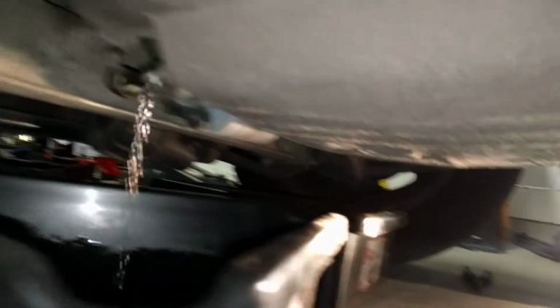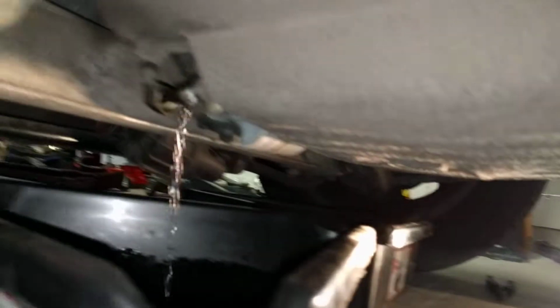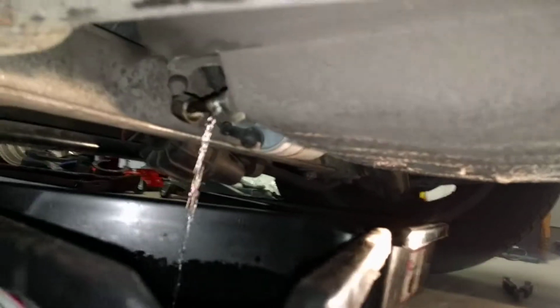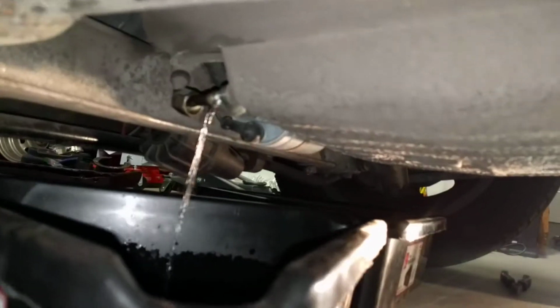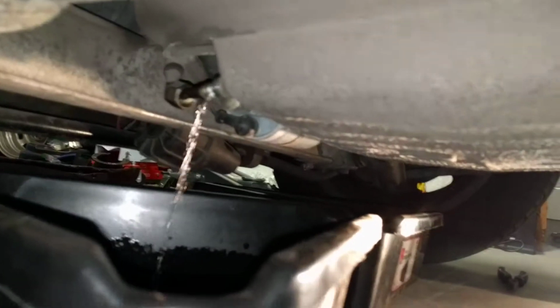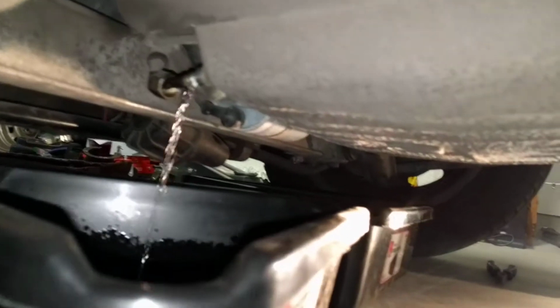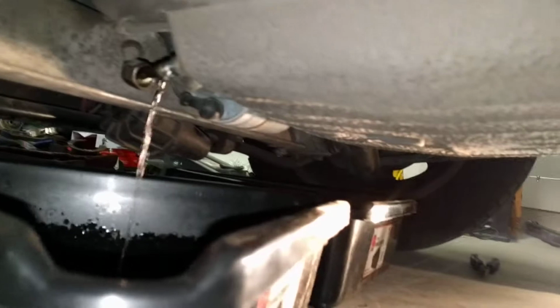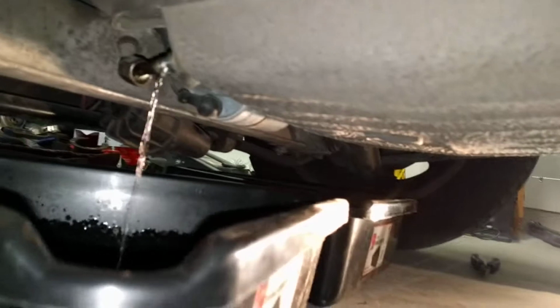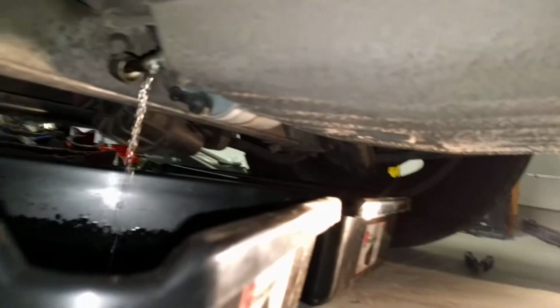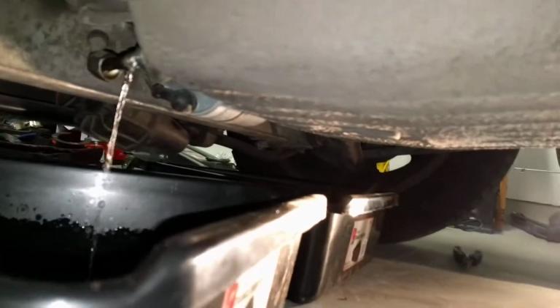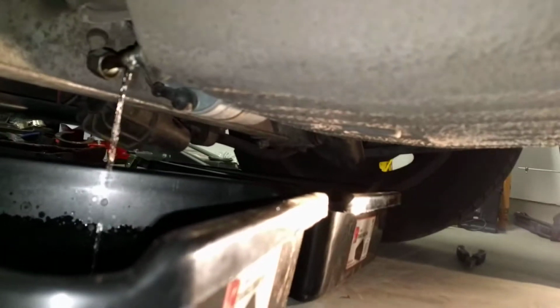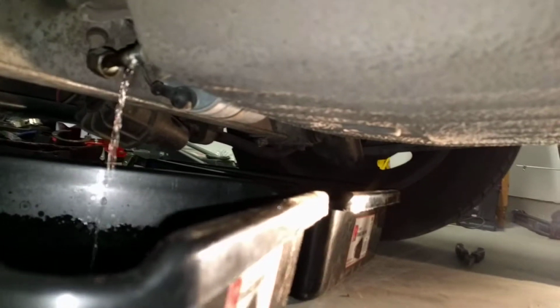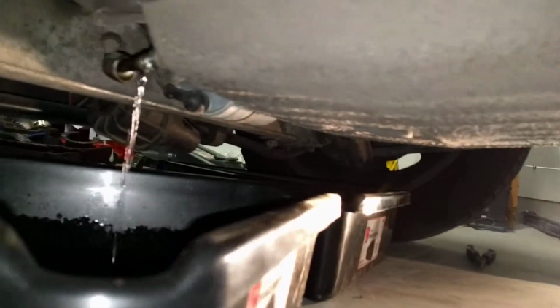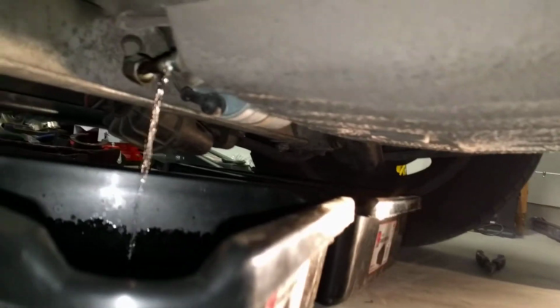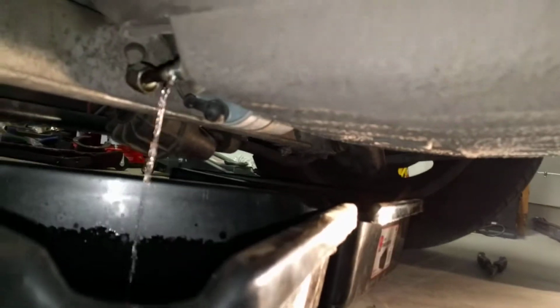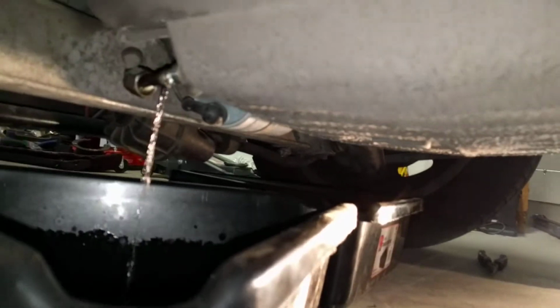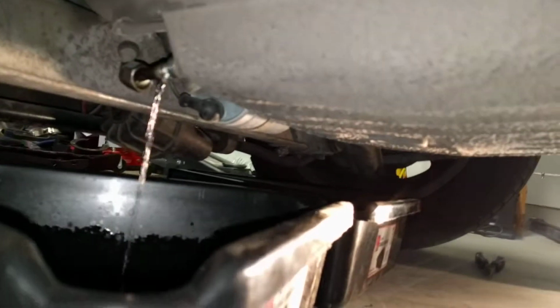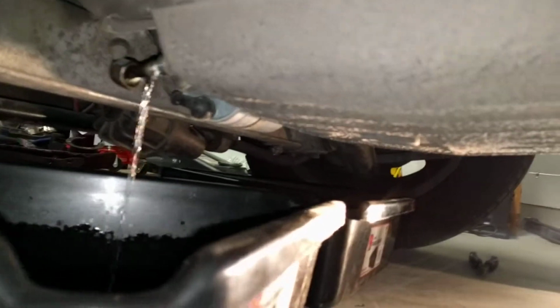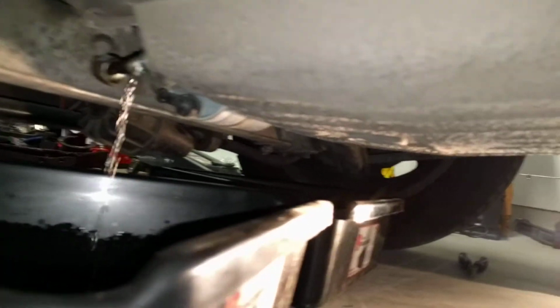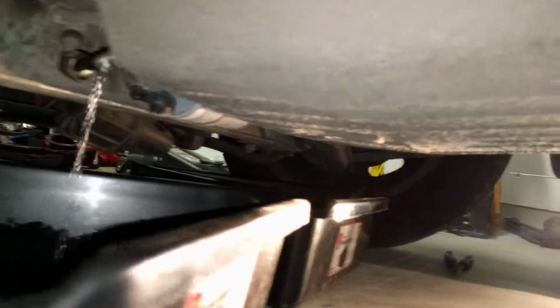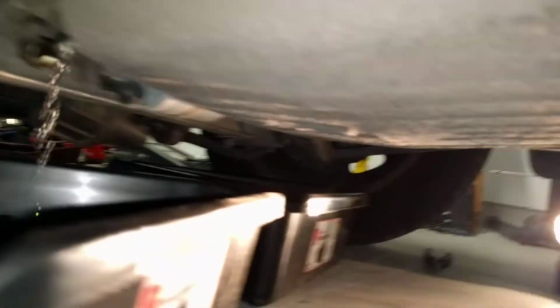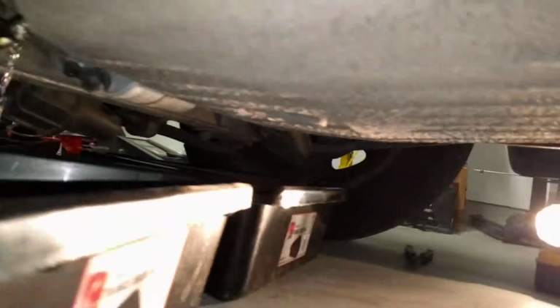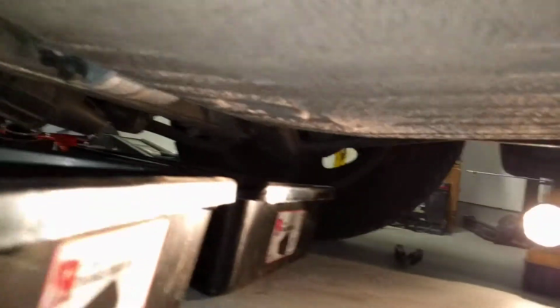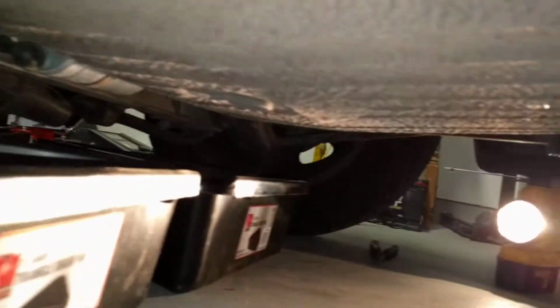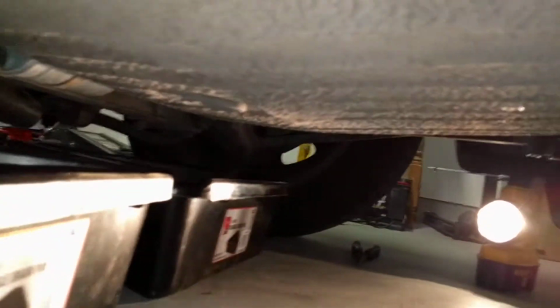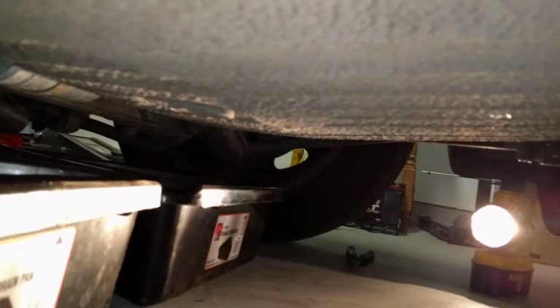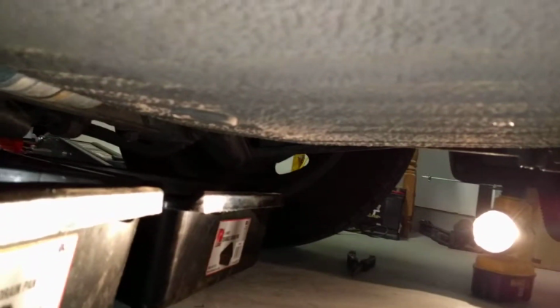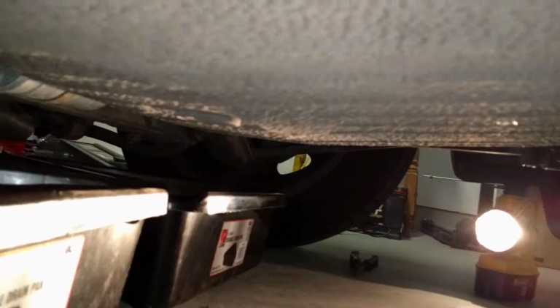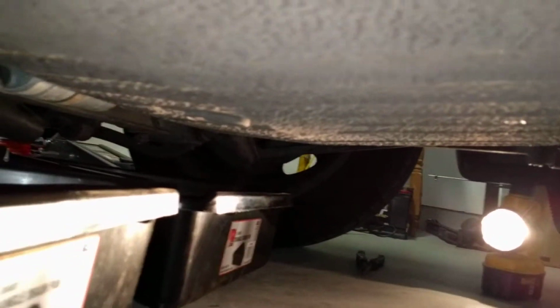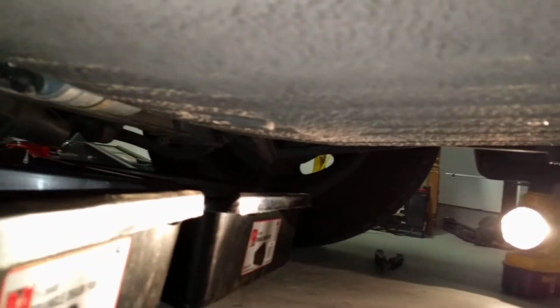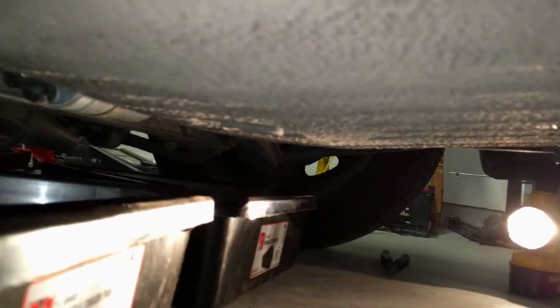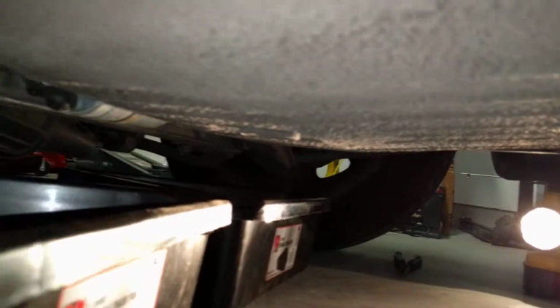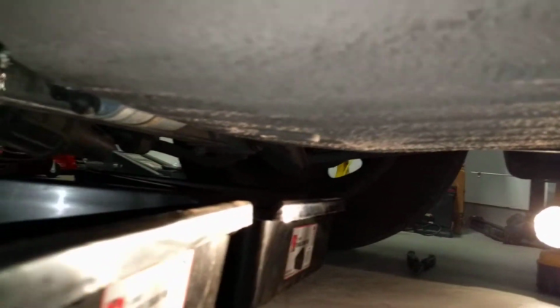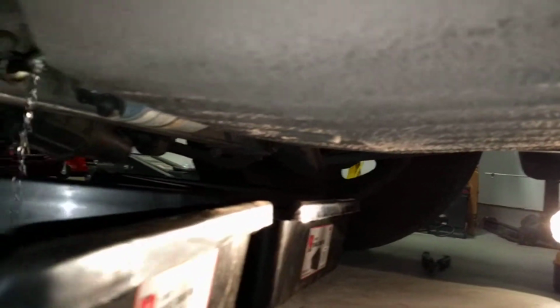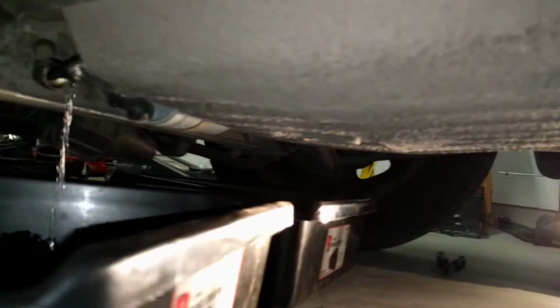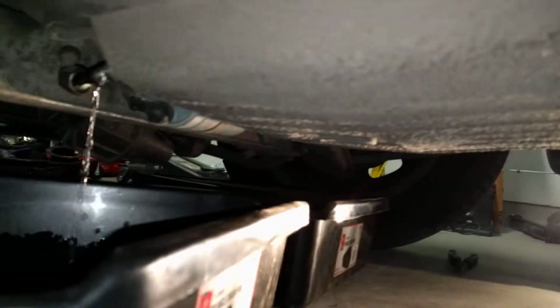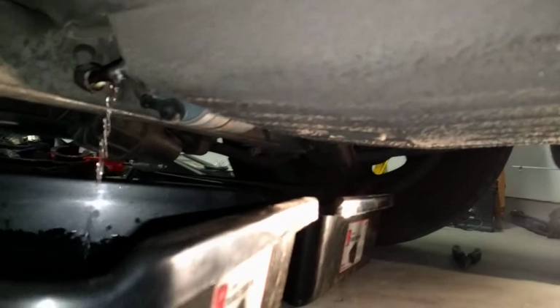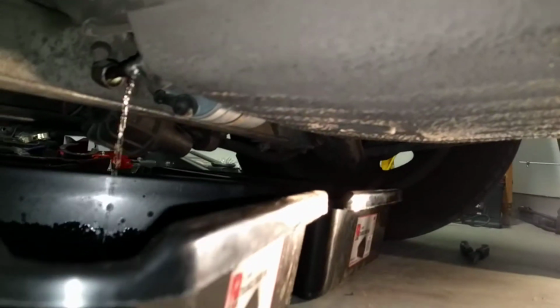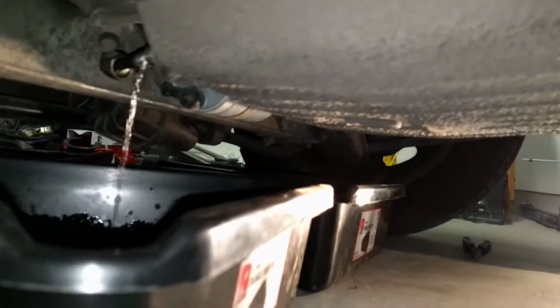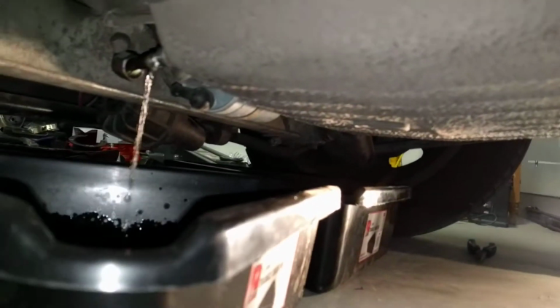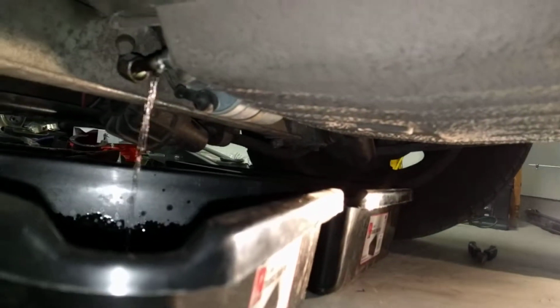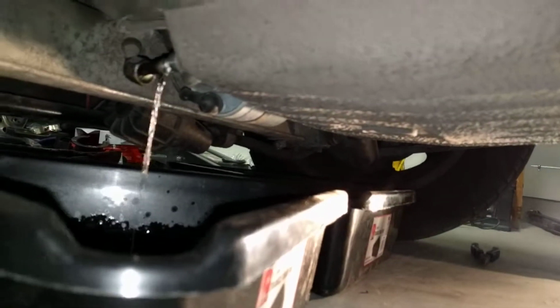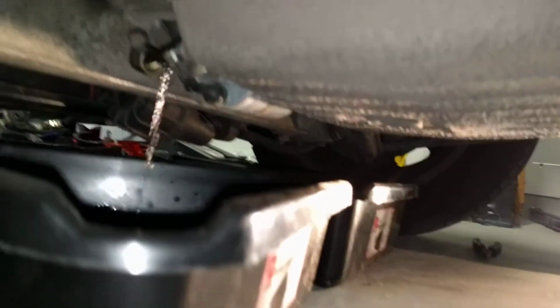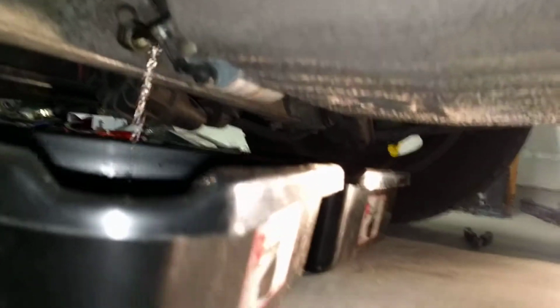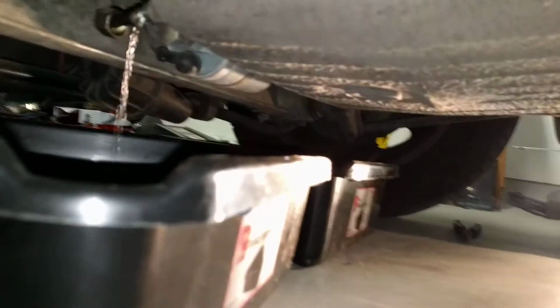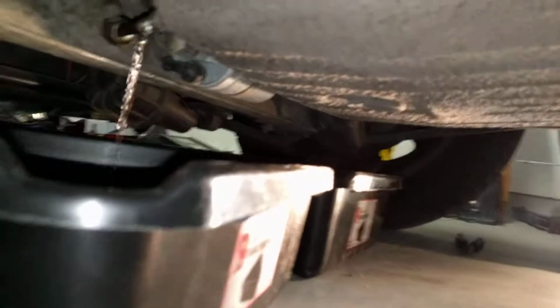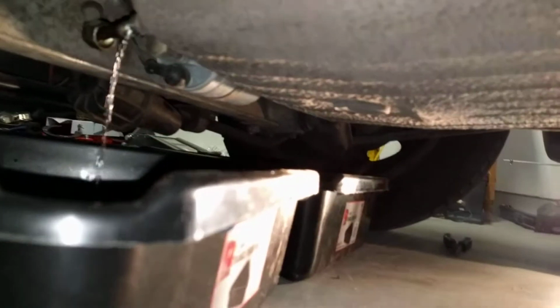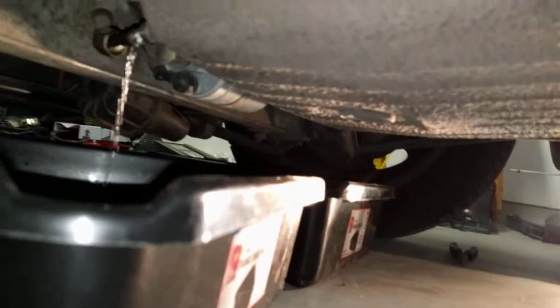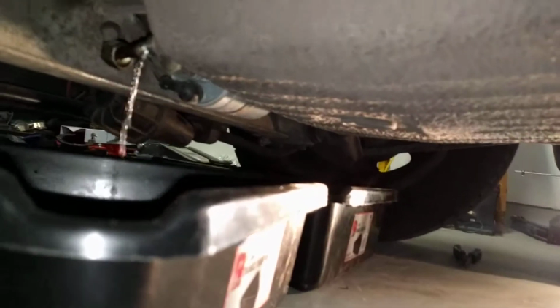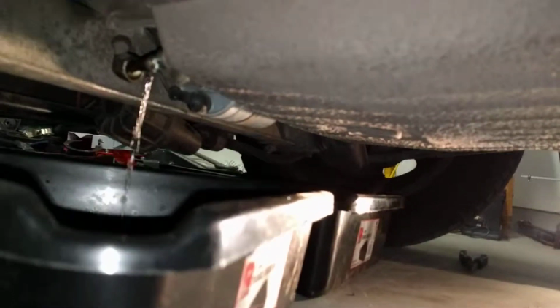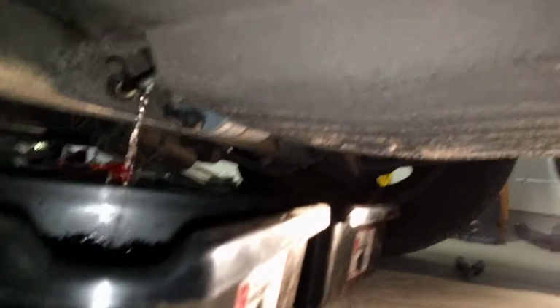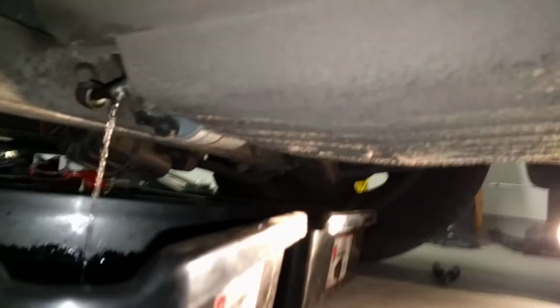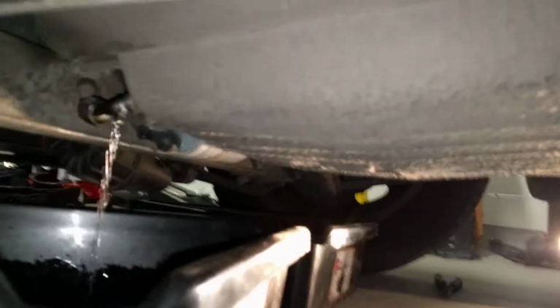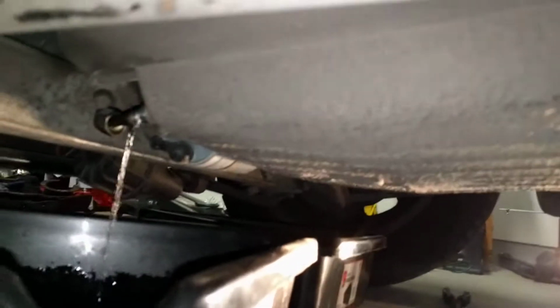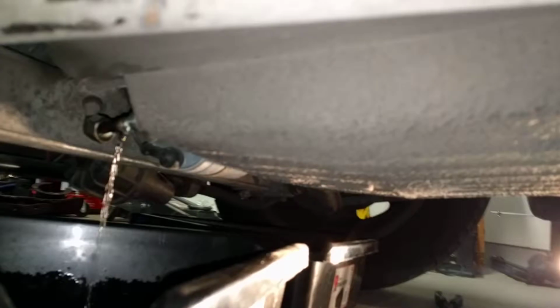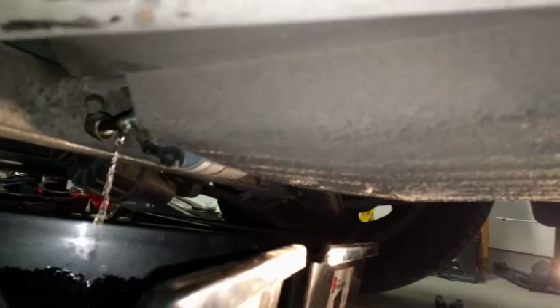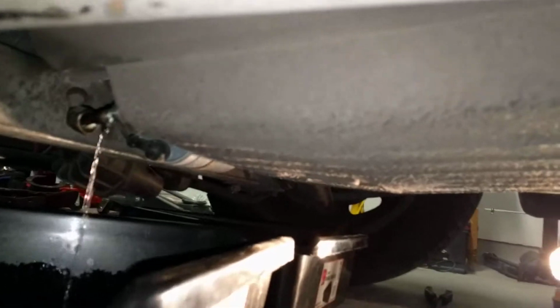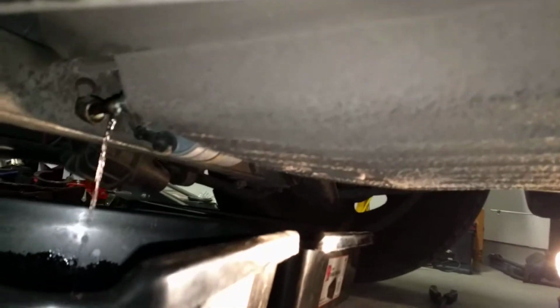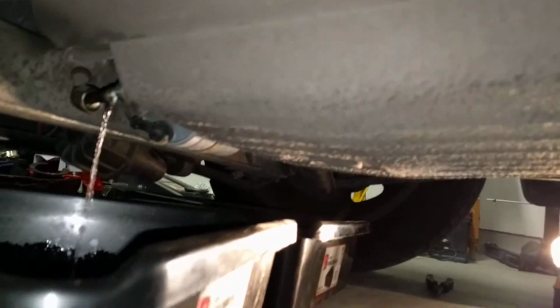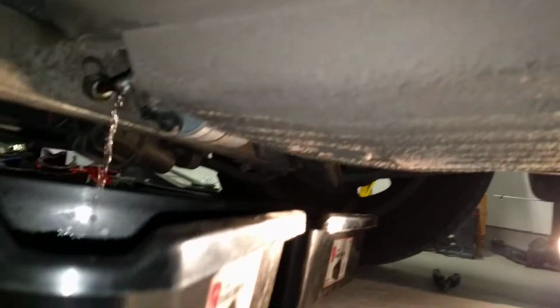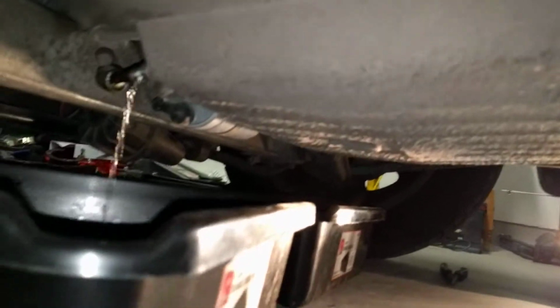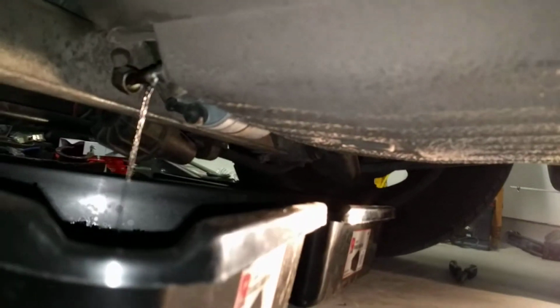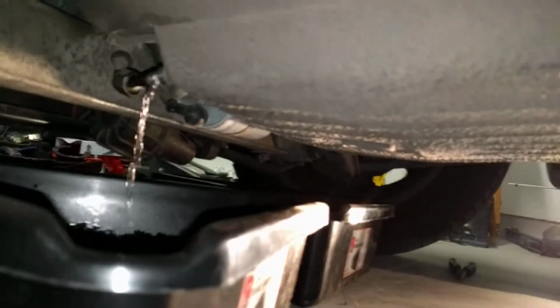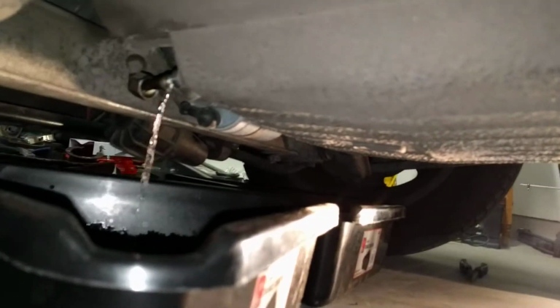I'm going to drain this one first and then pull the plug on the other side and drain the other side. Then after that the tank should just lift out.